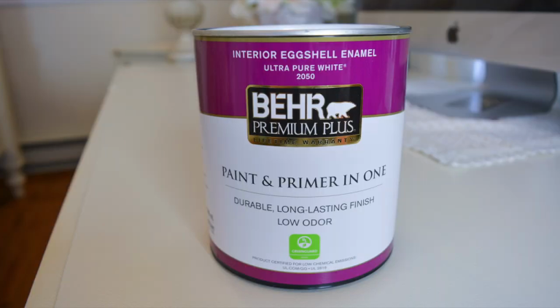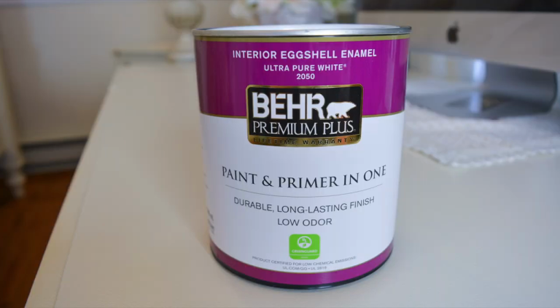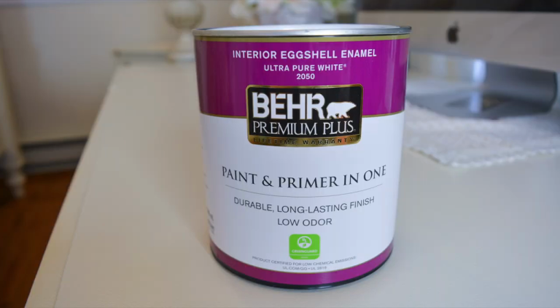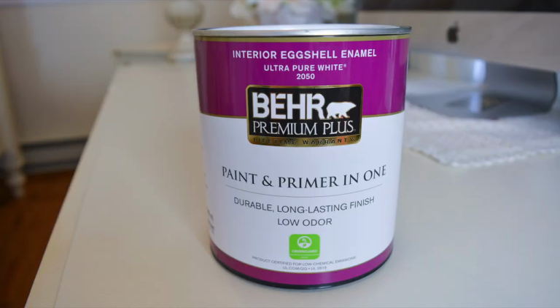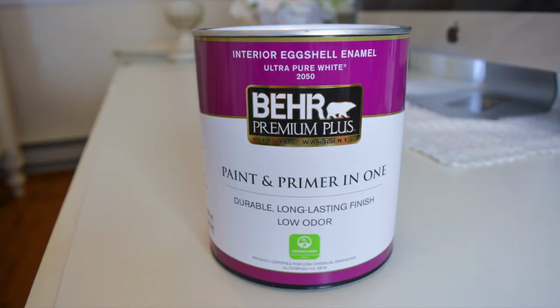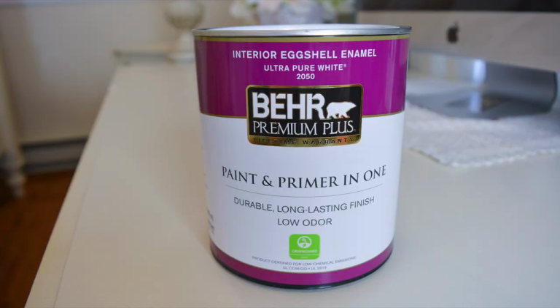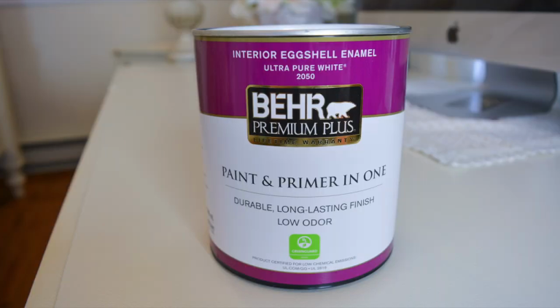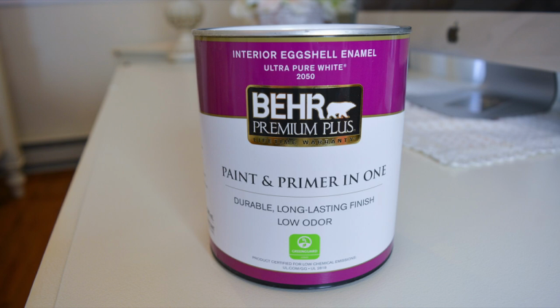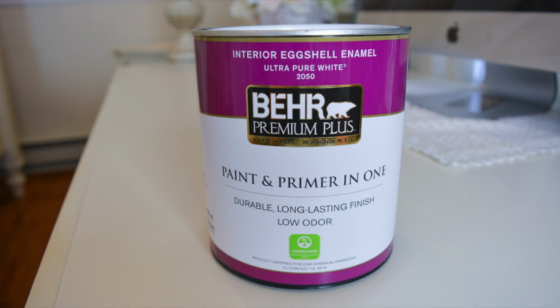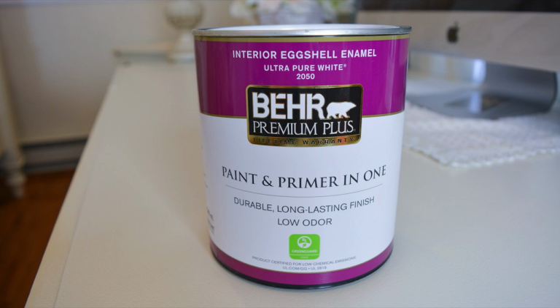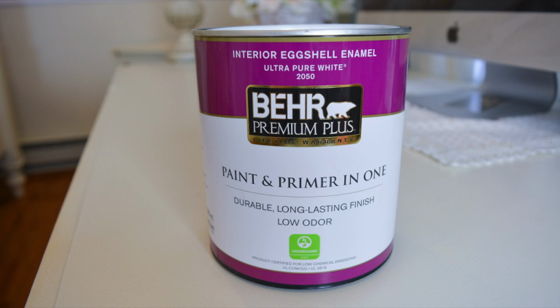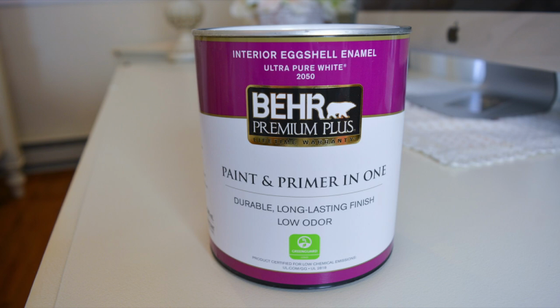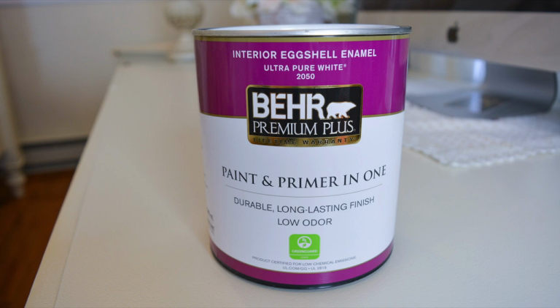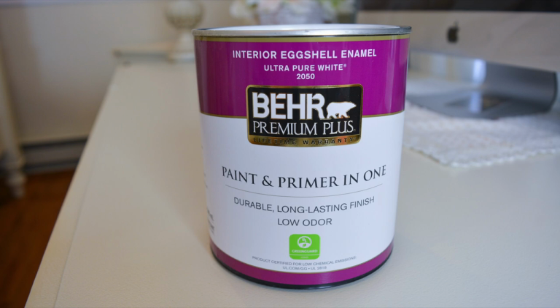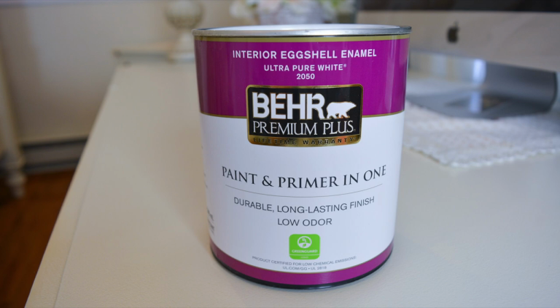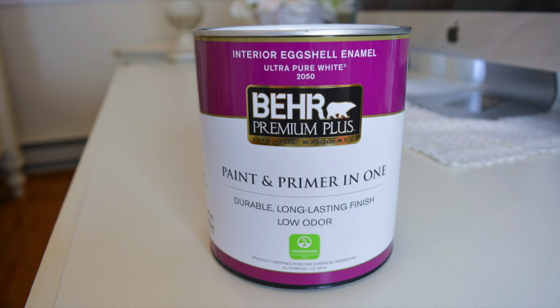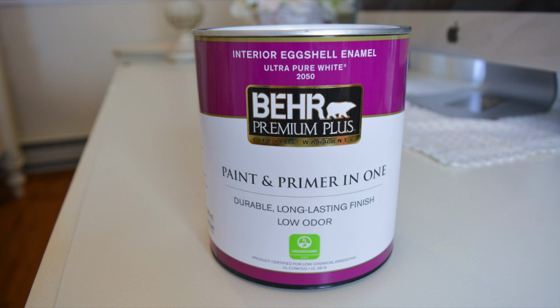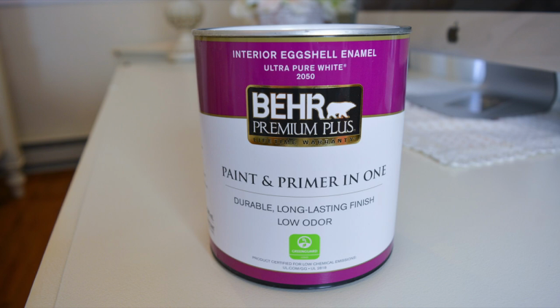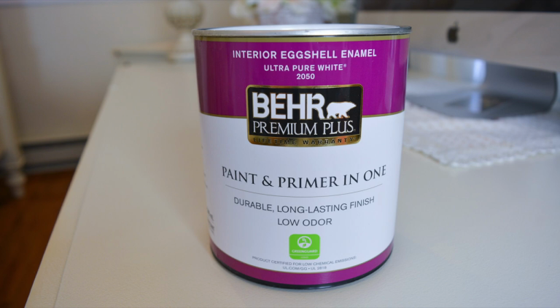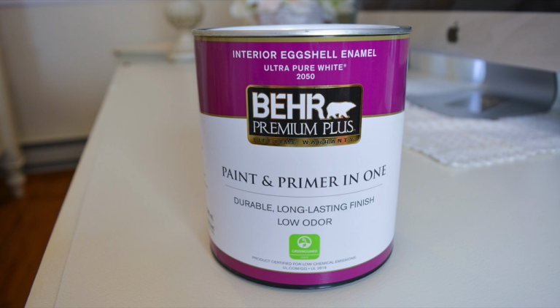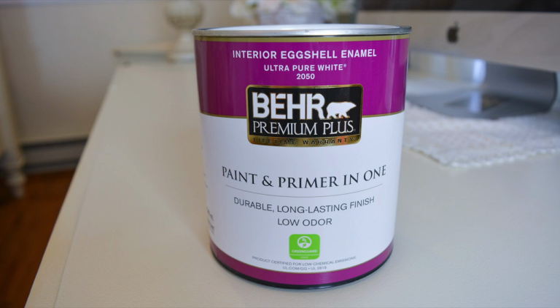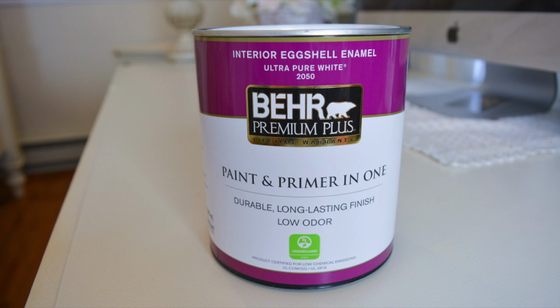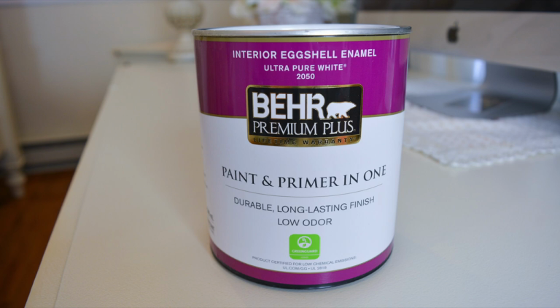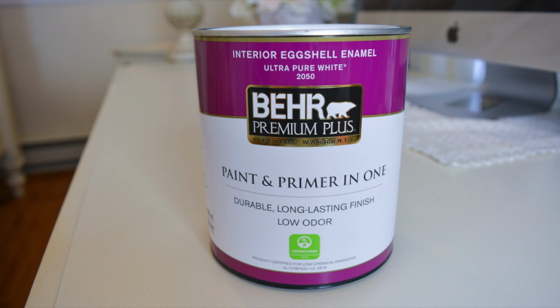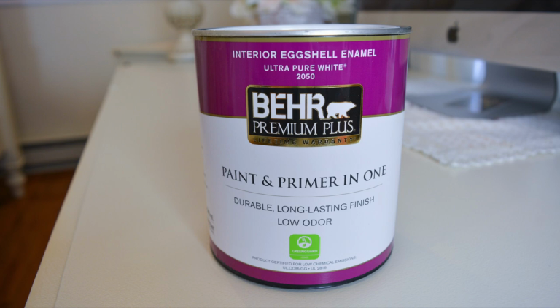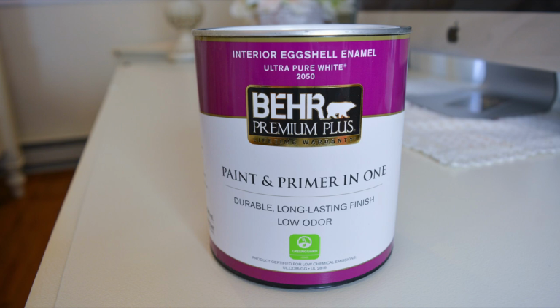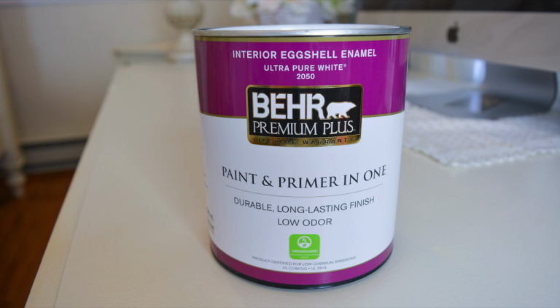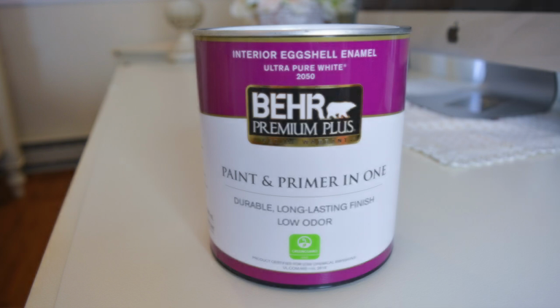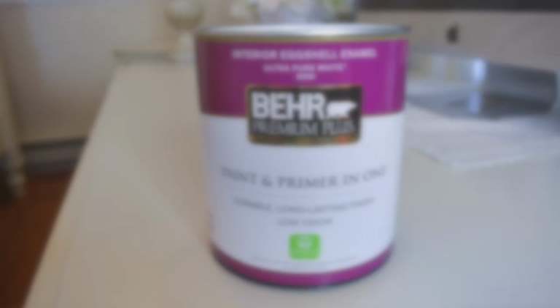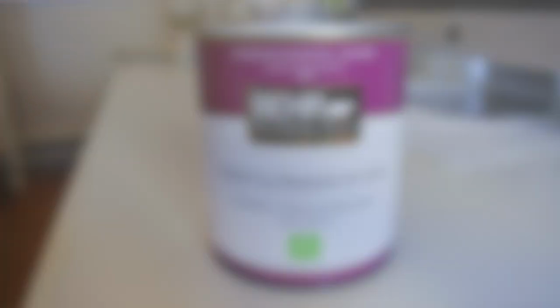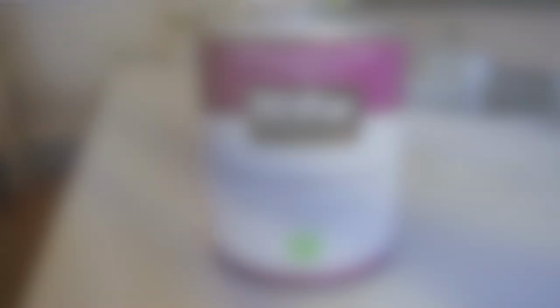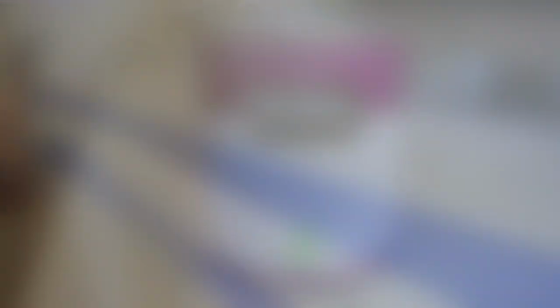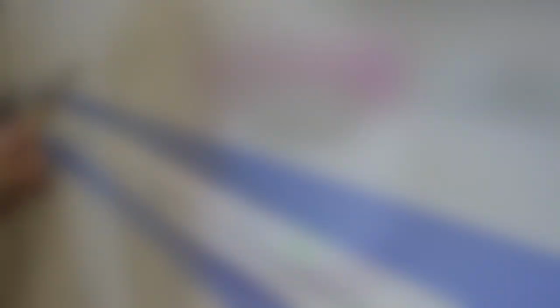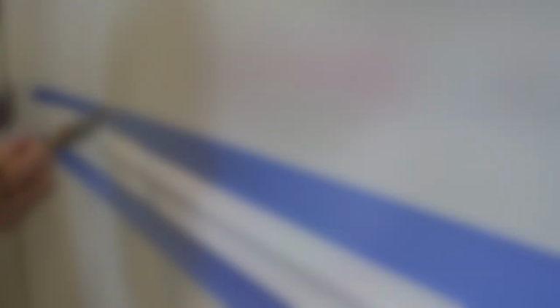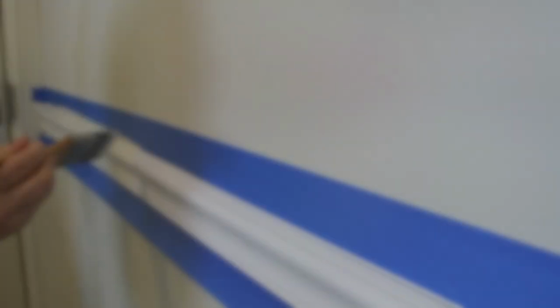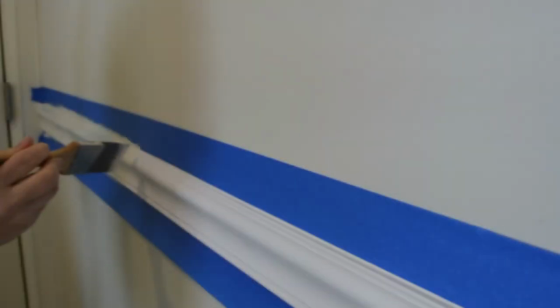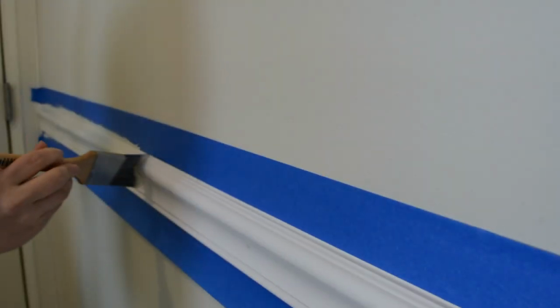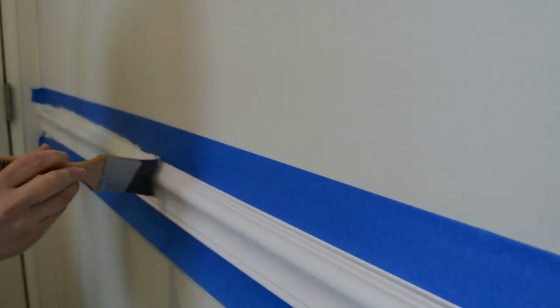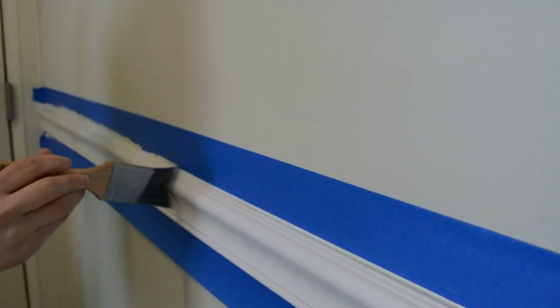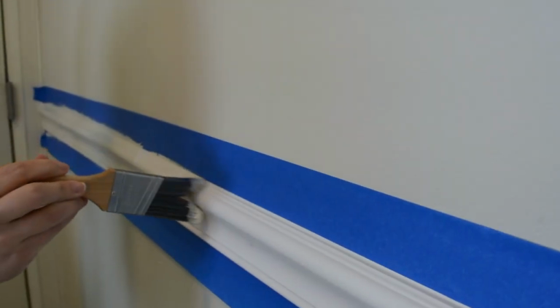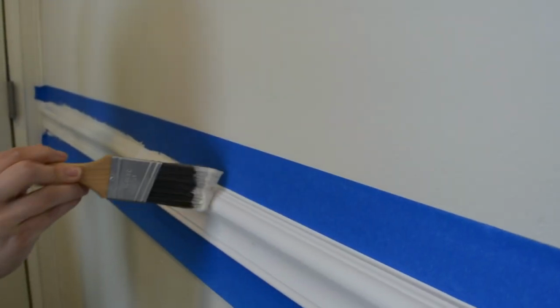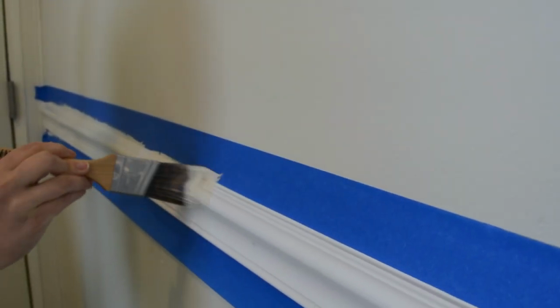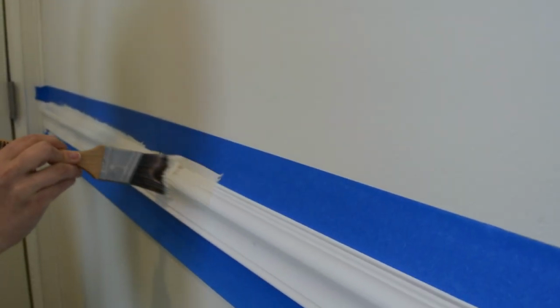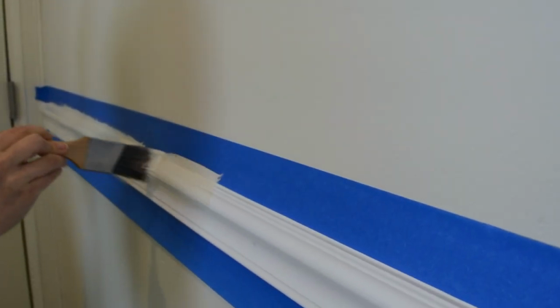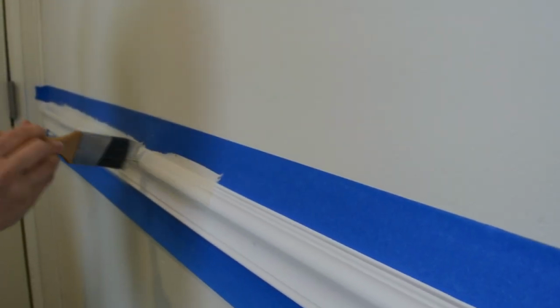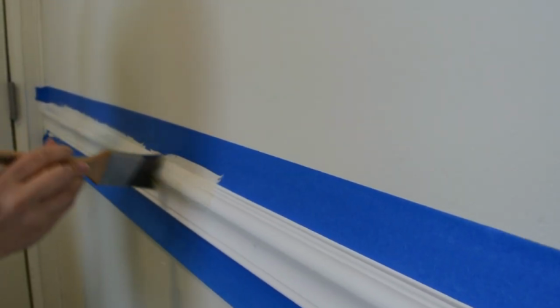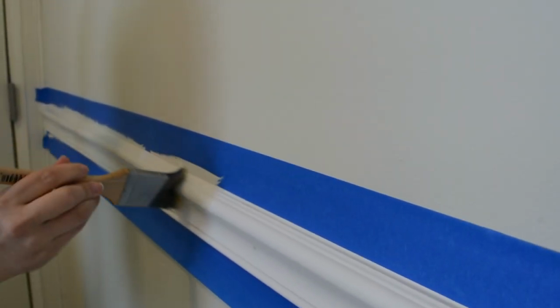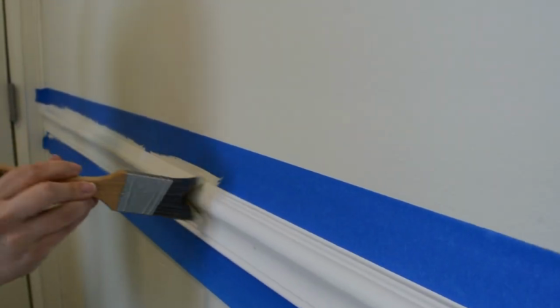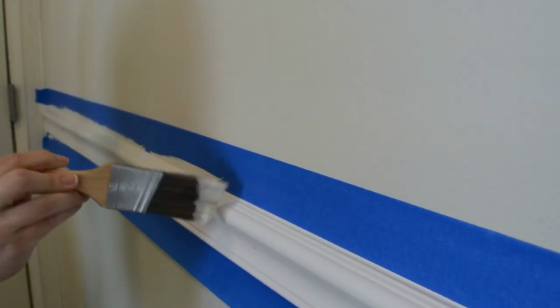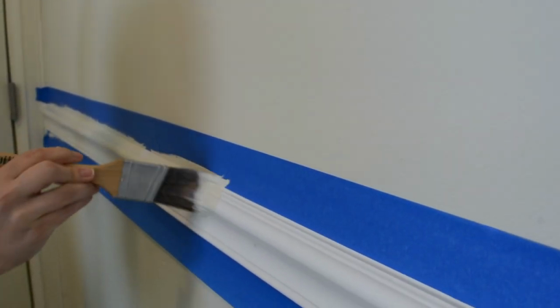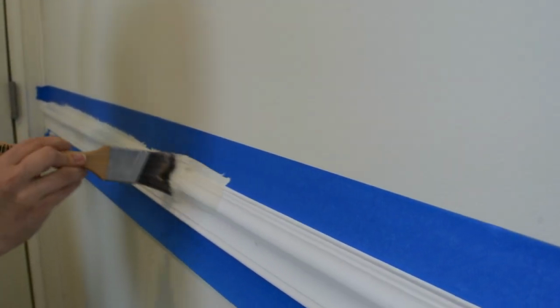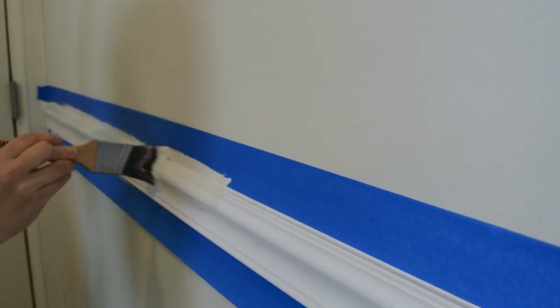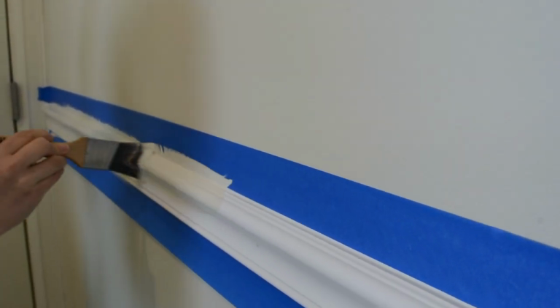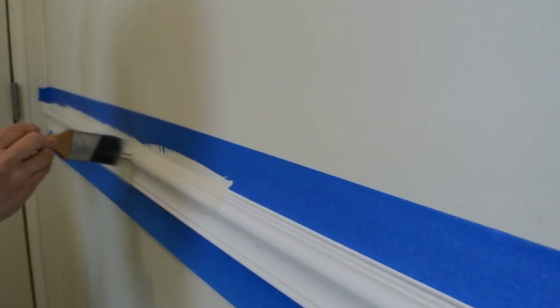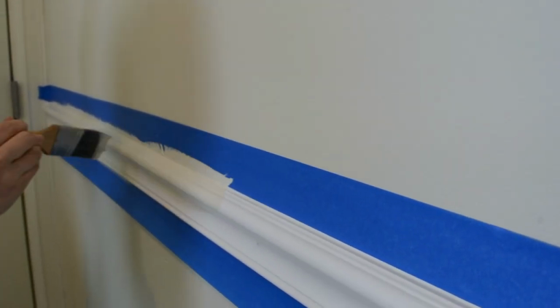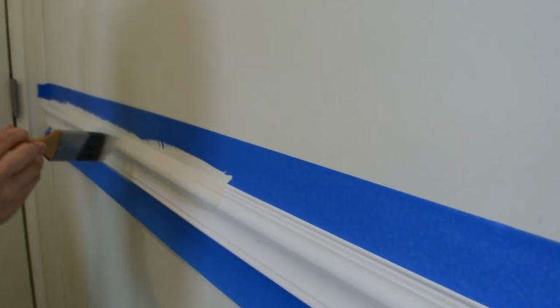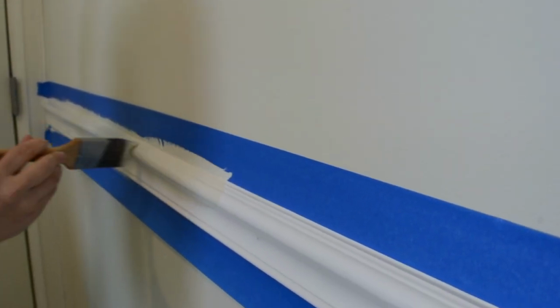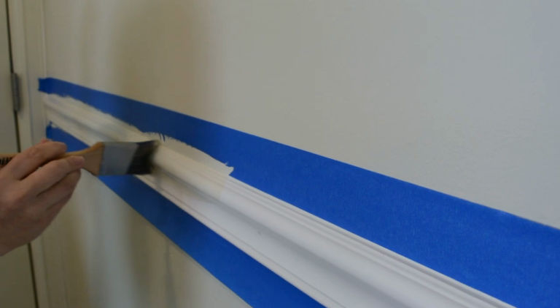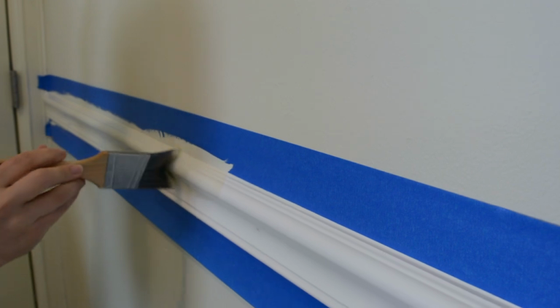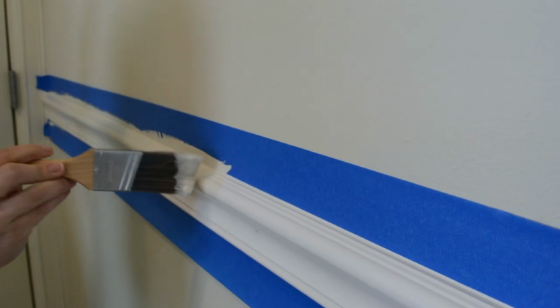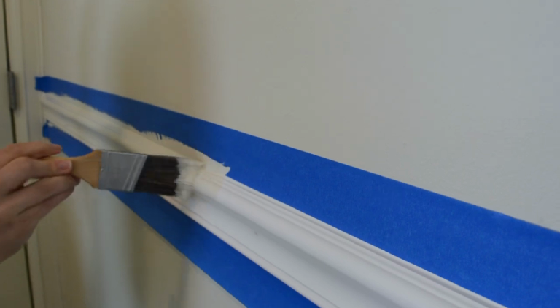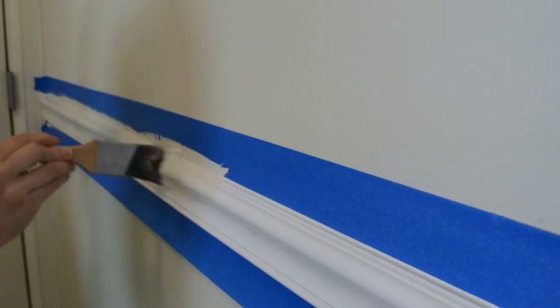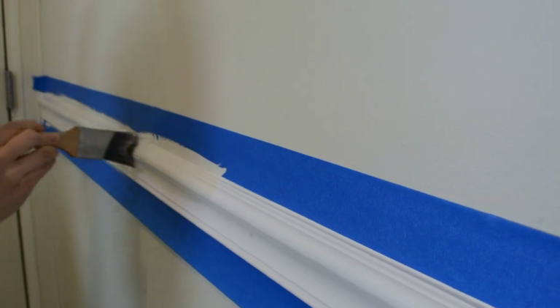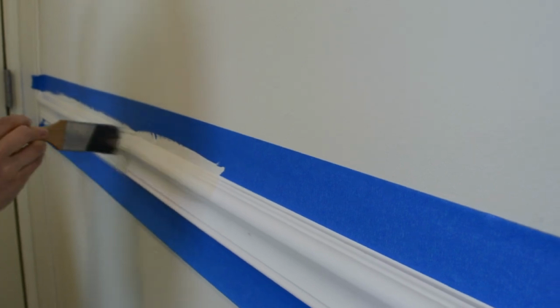To finish off our project, I'm going to apply two coats of paint by Behr in the color Antique White to give it a clean, finished look.